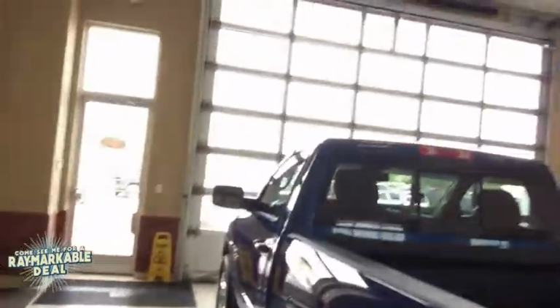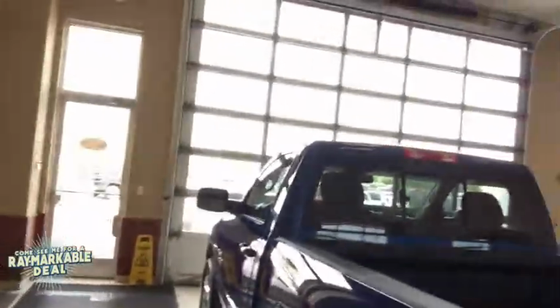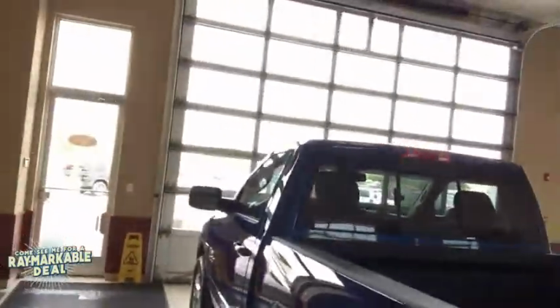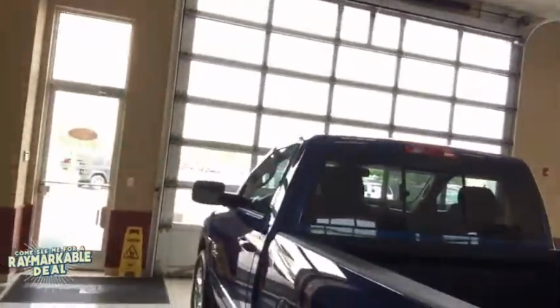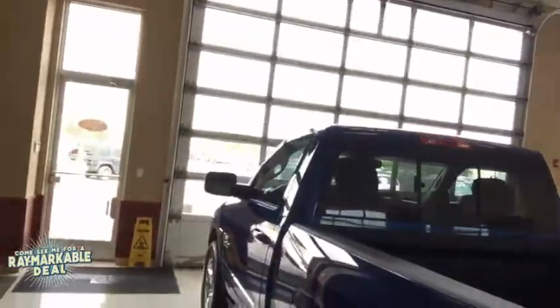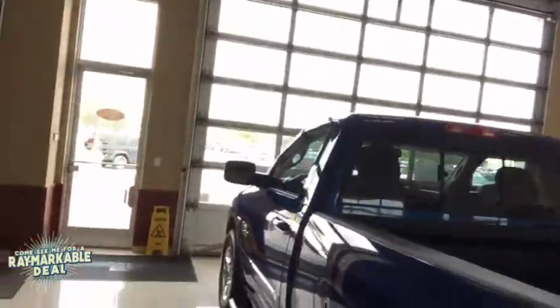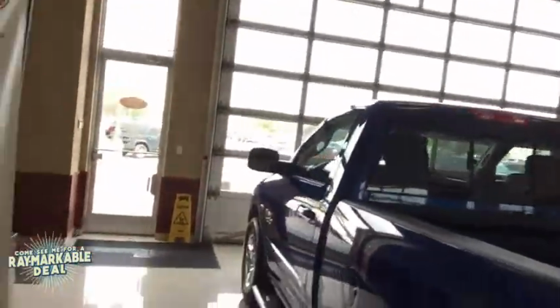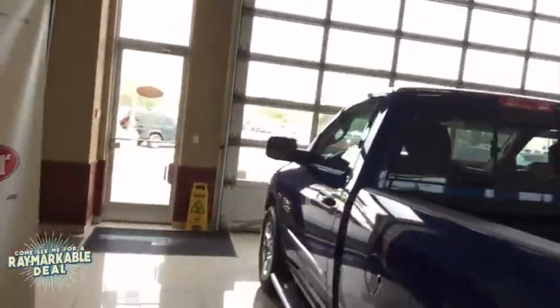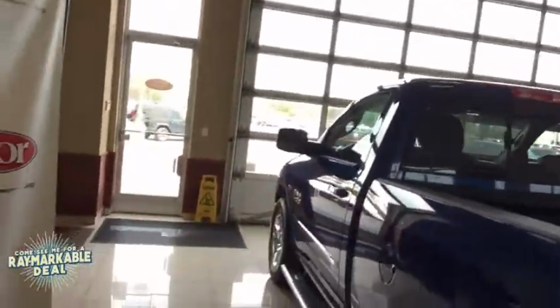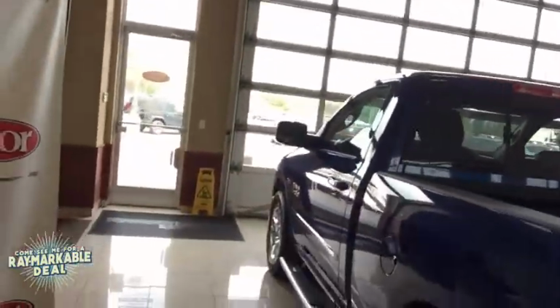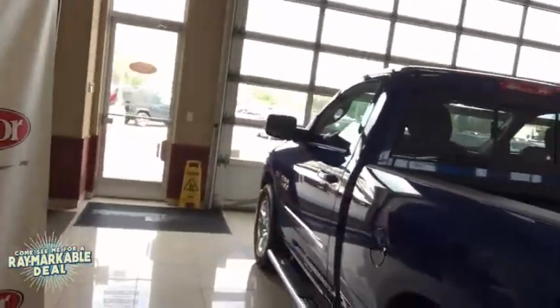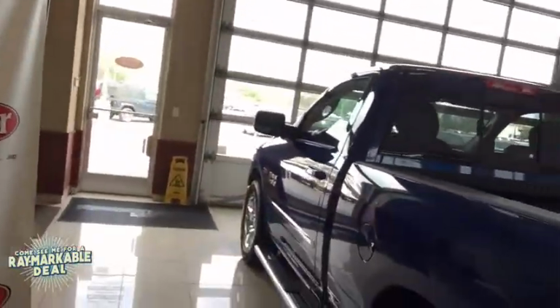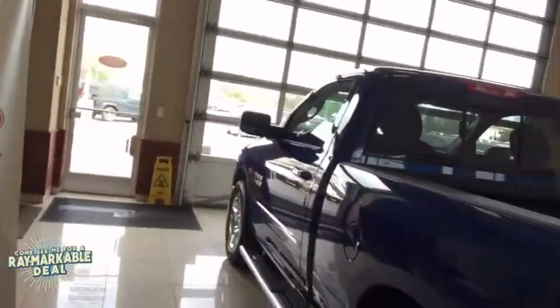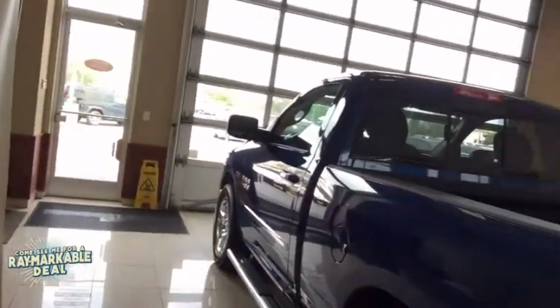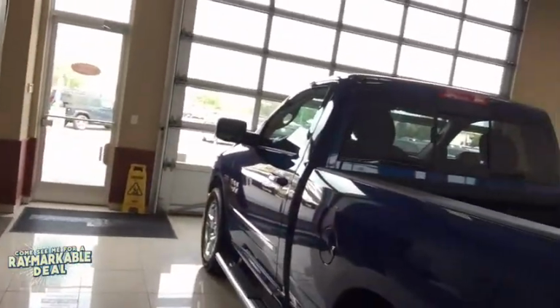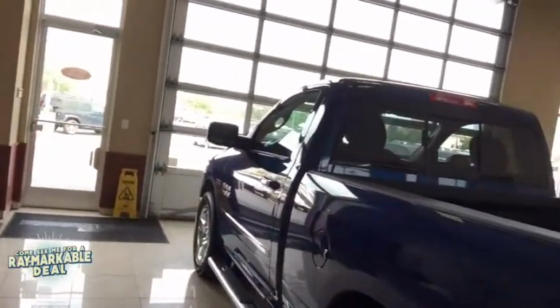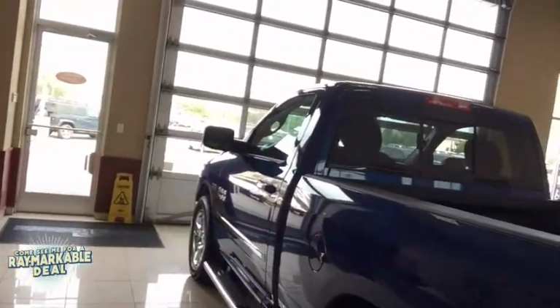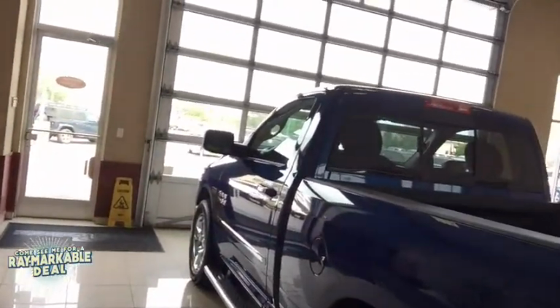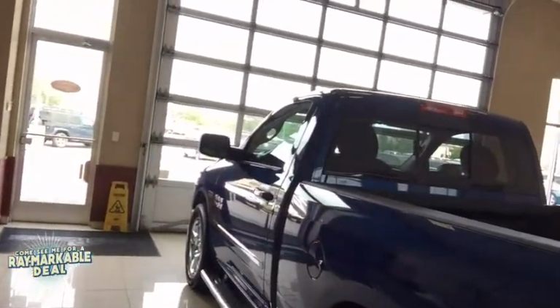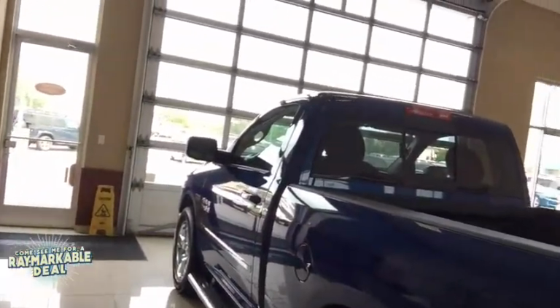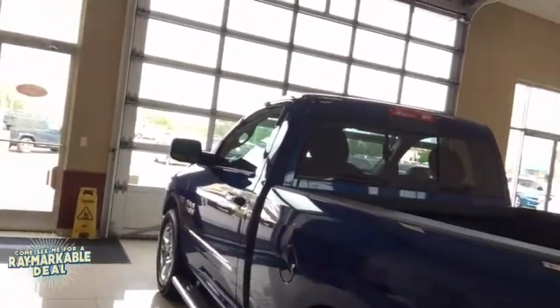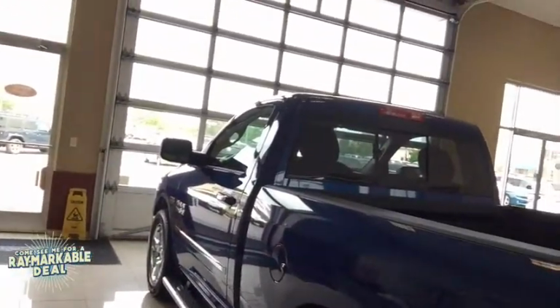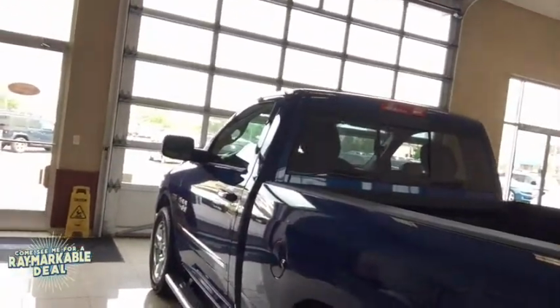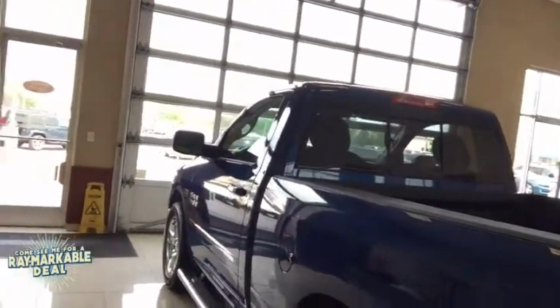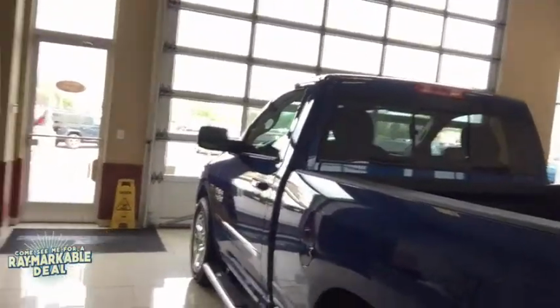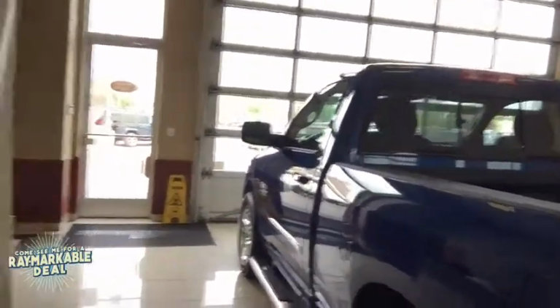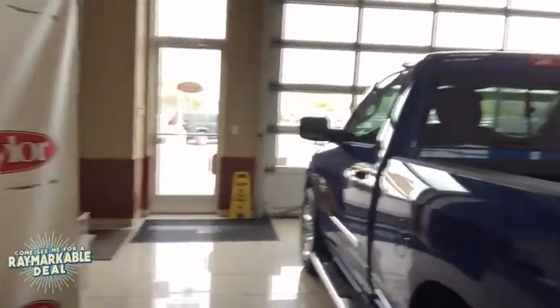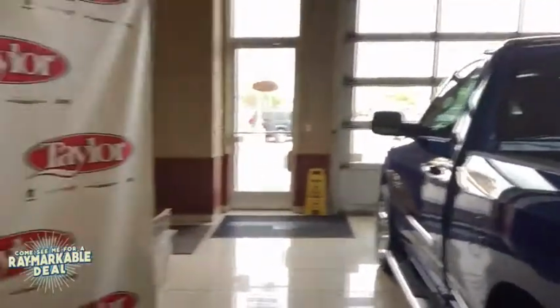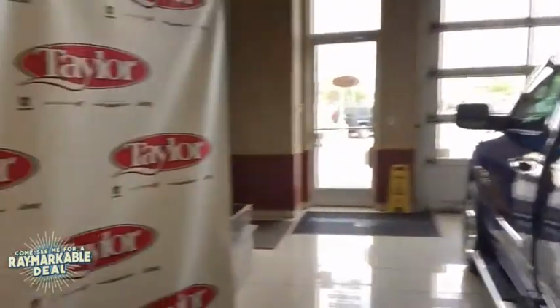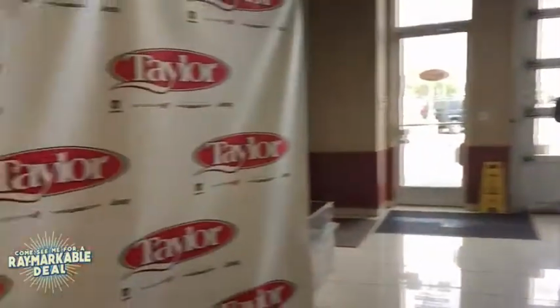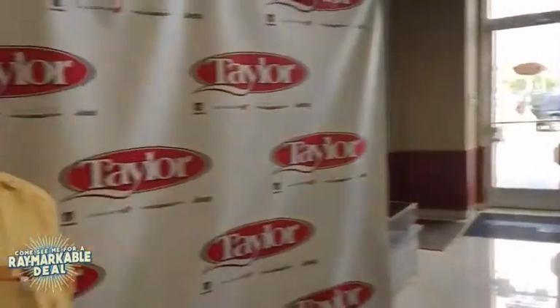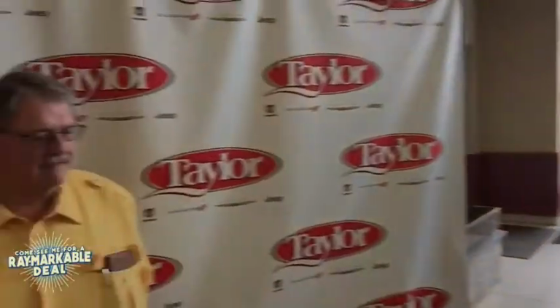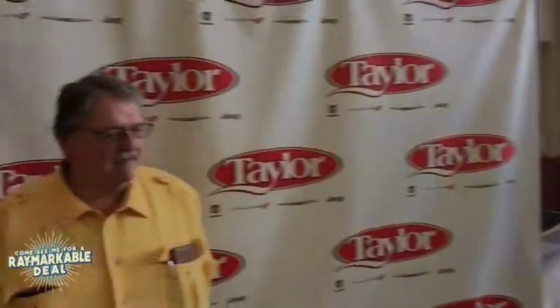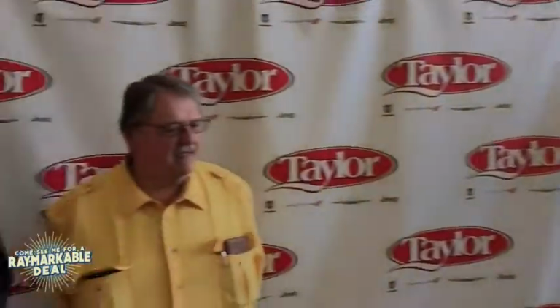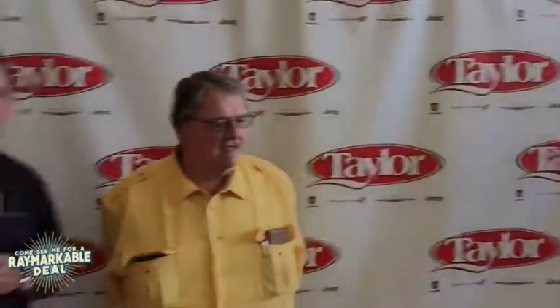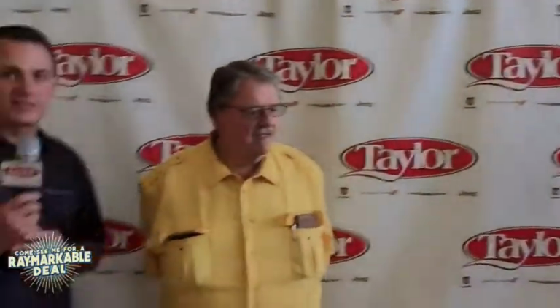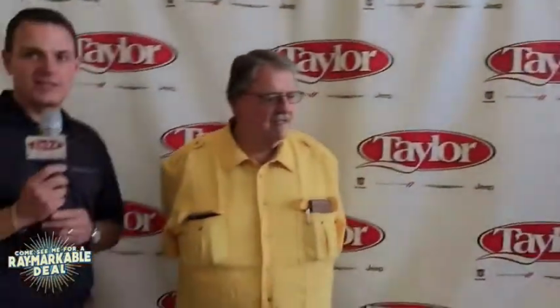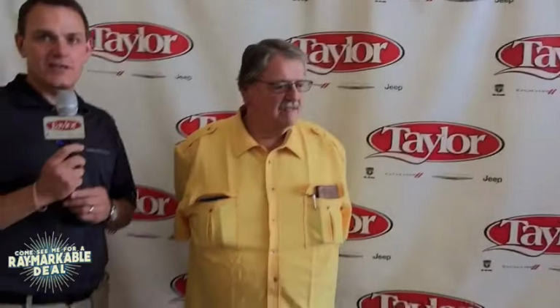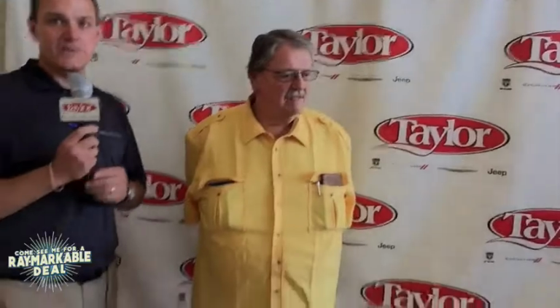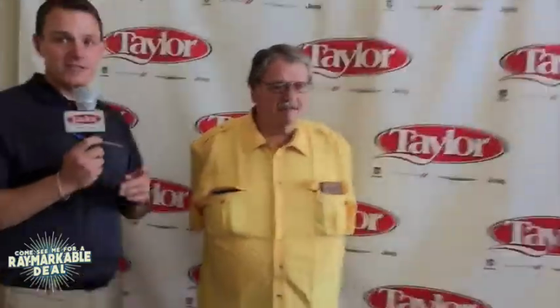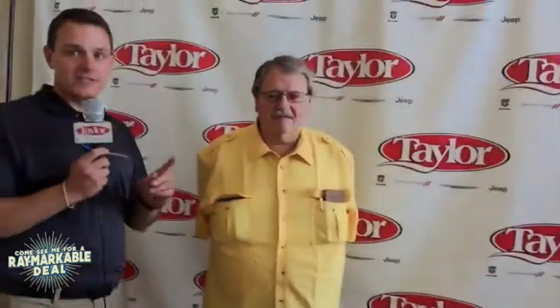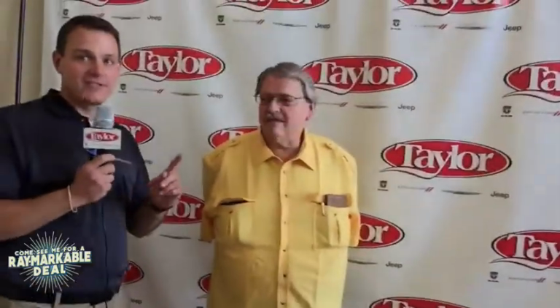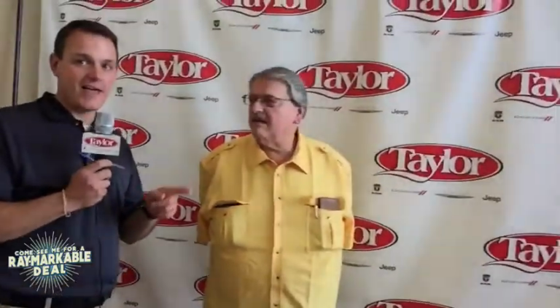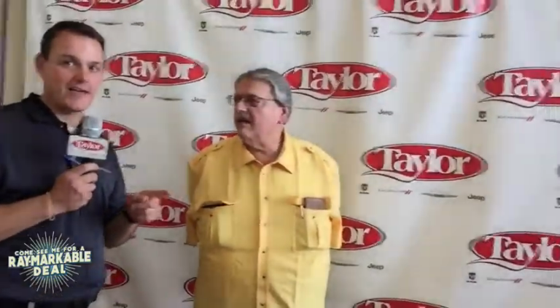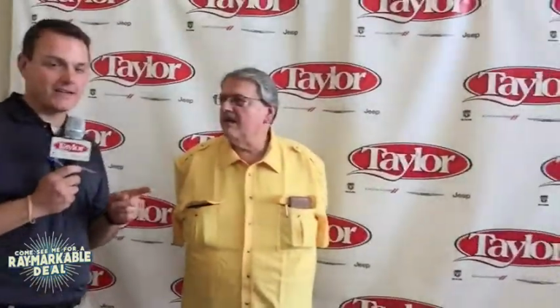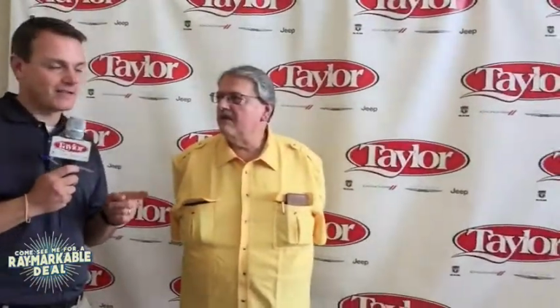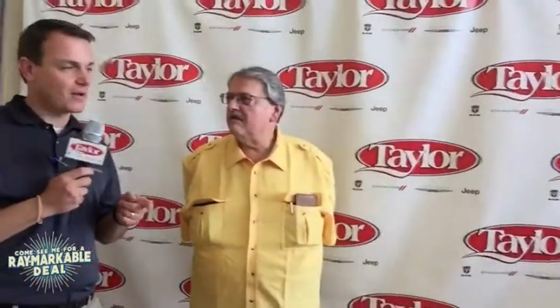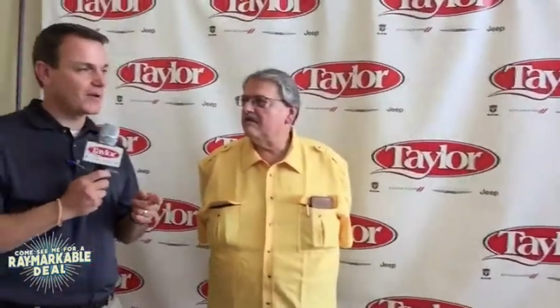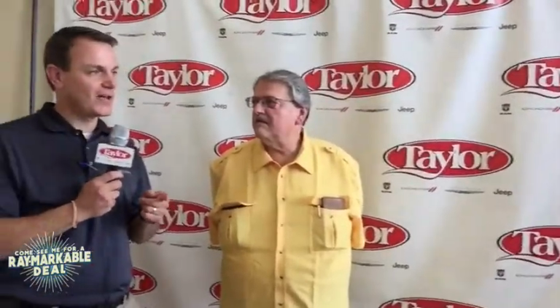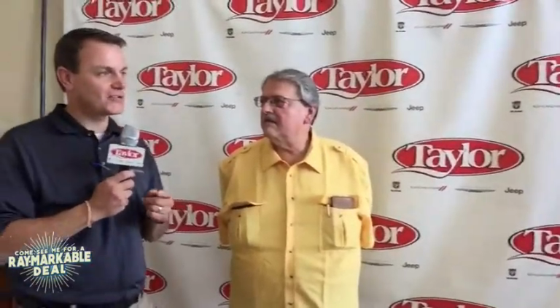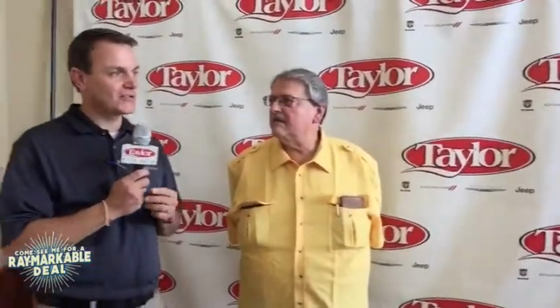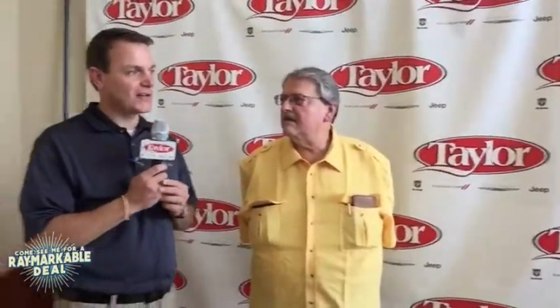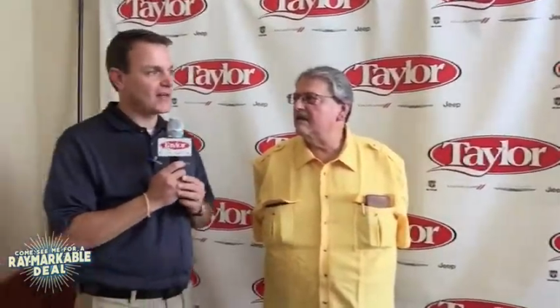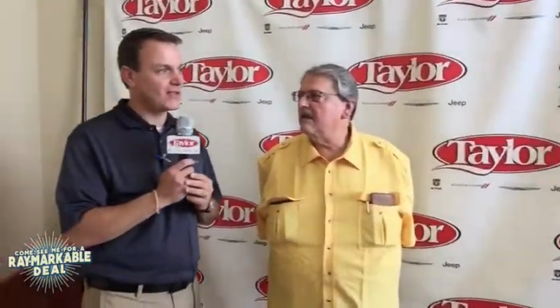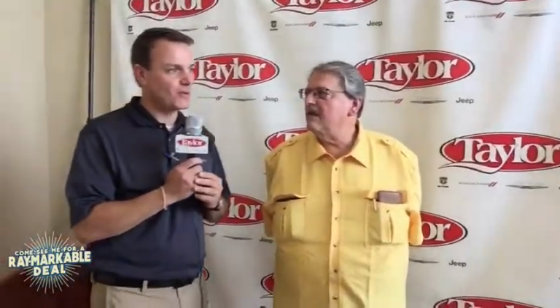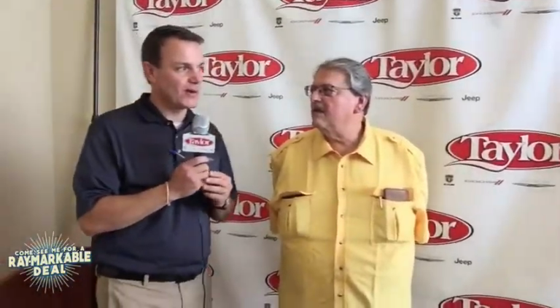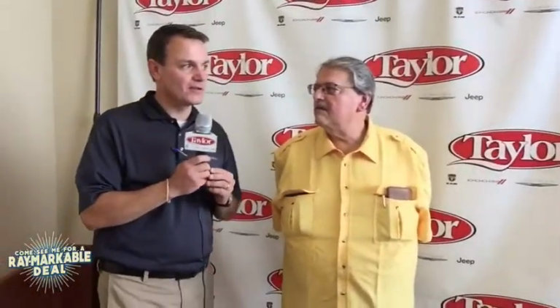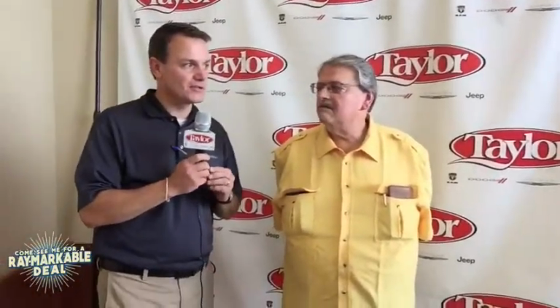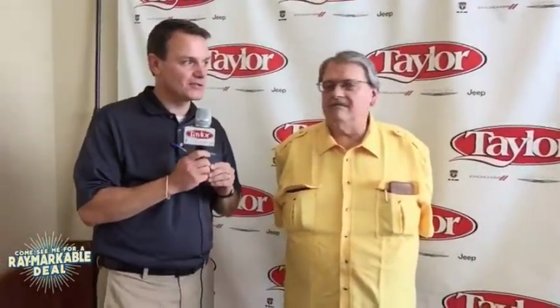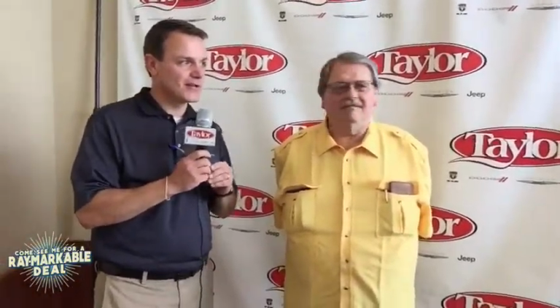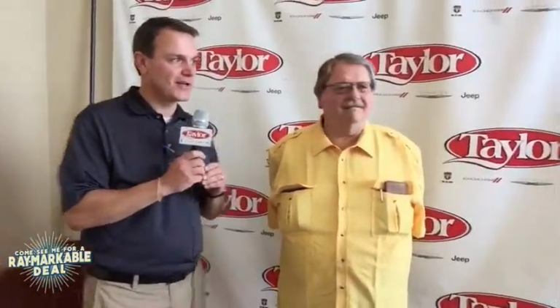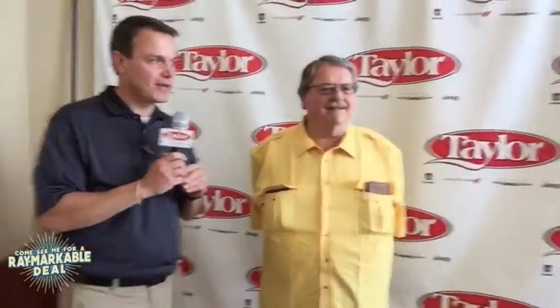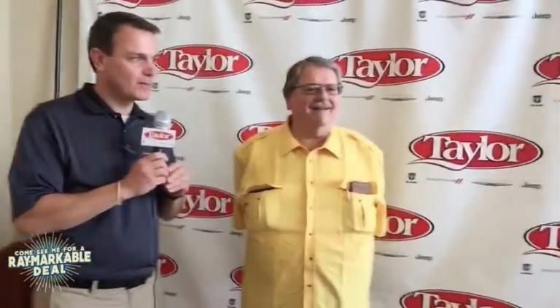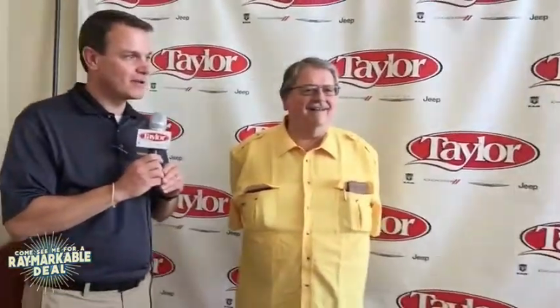Ta-da! Alright, so if you see that coming at you, get out of the way. She's got a Hemi.